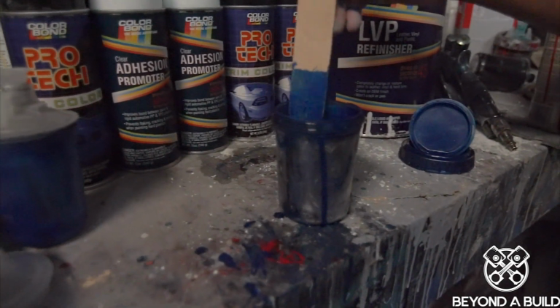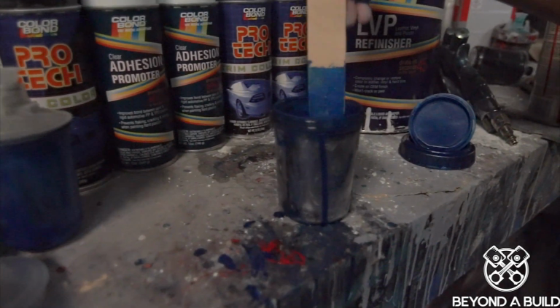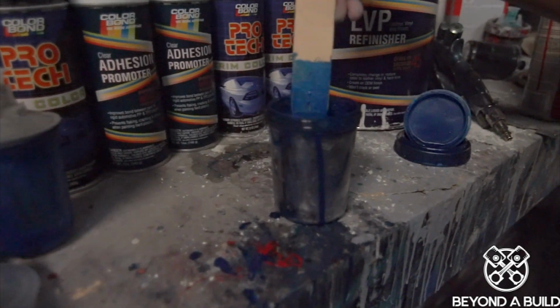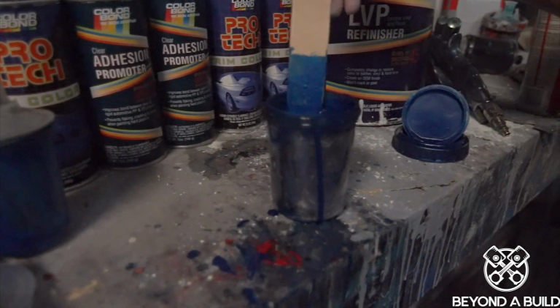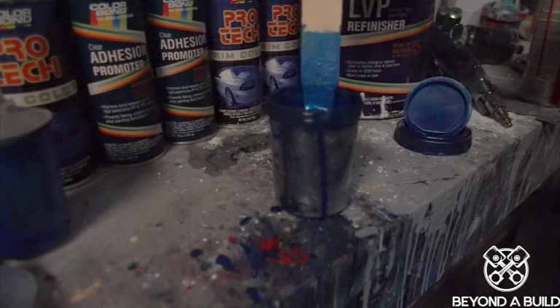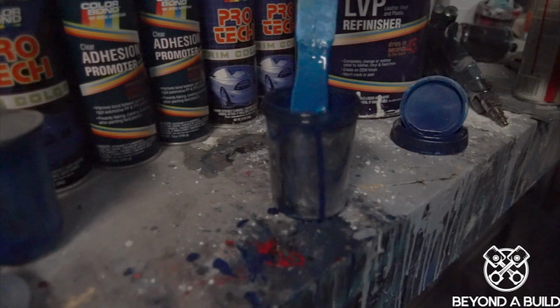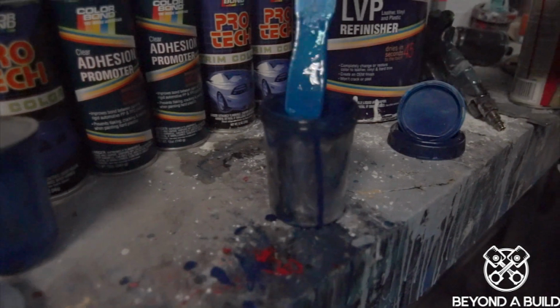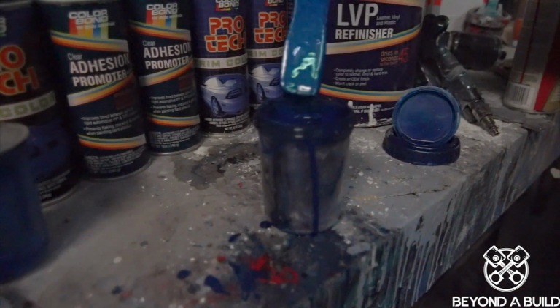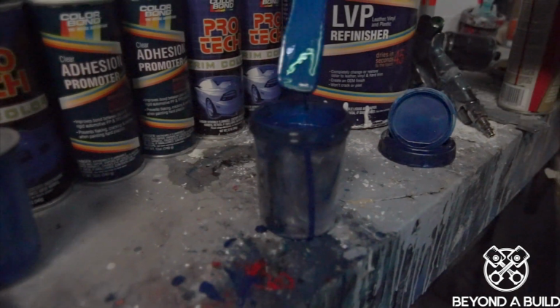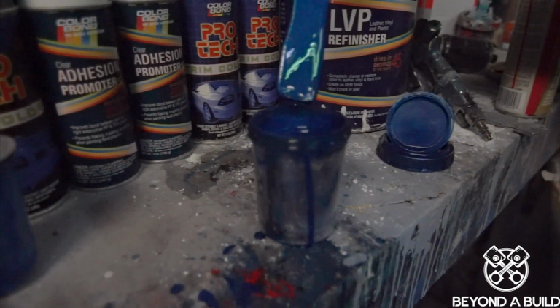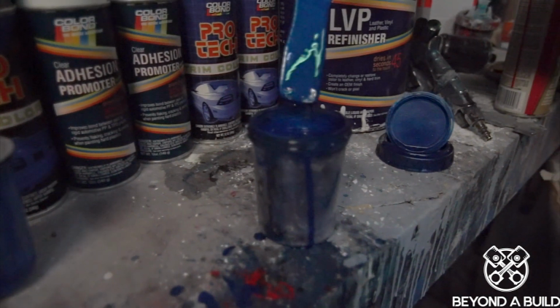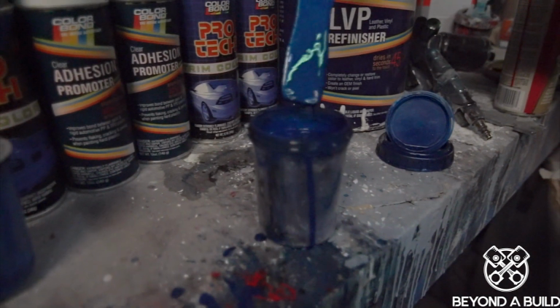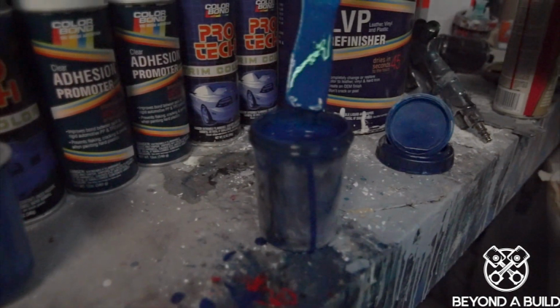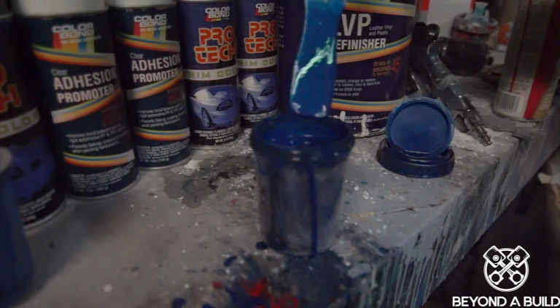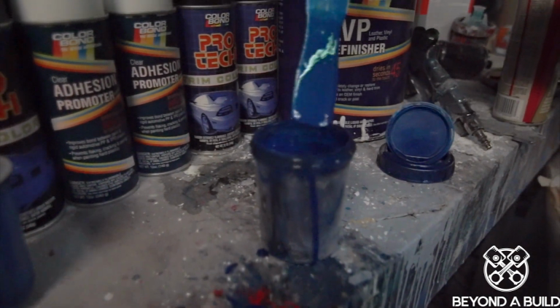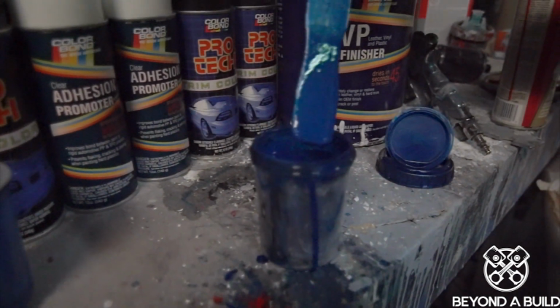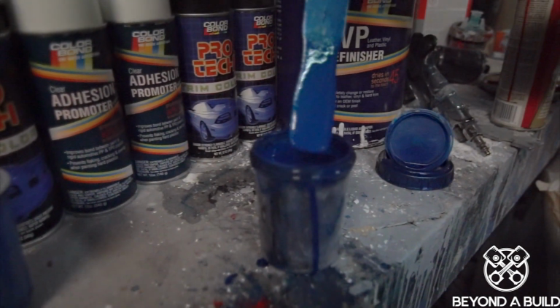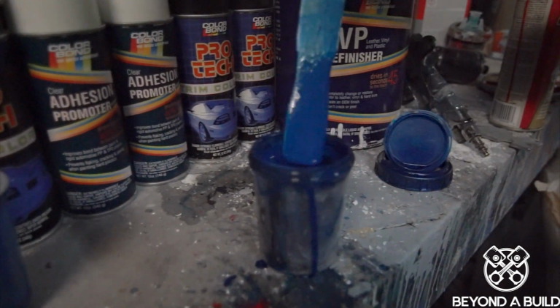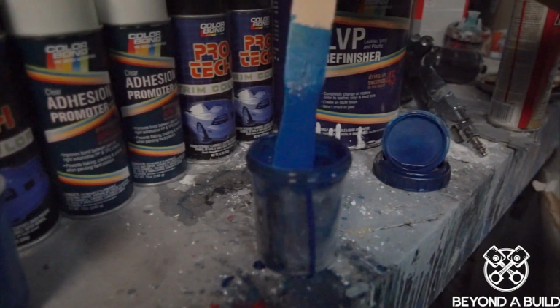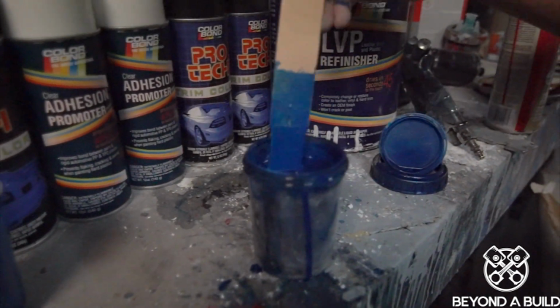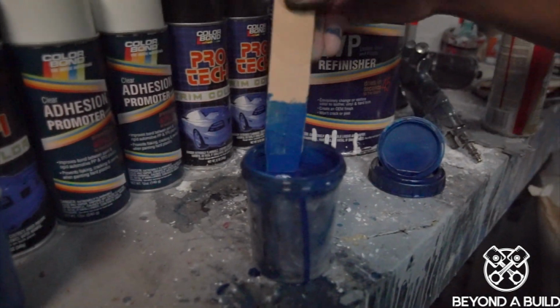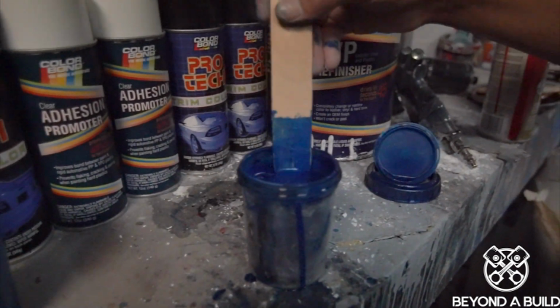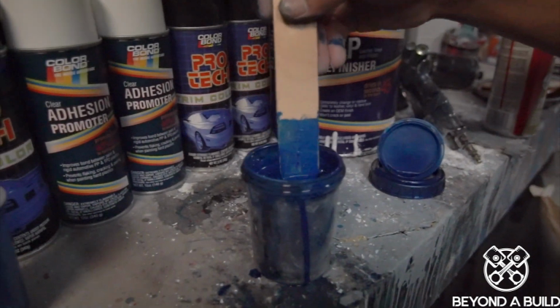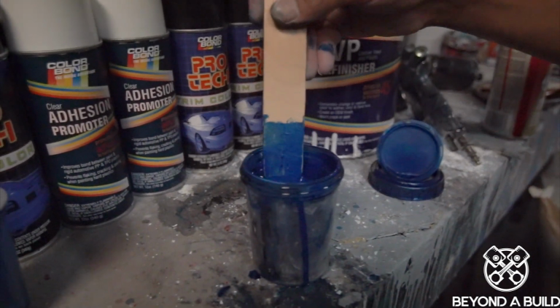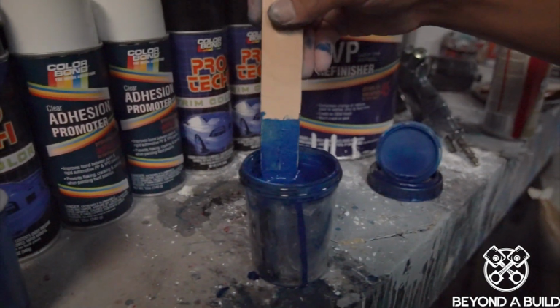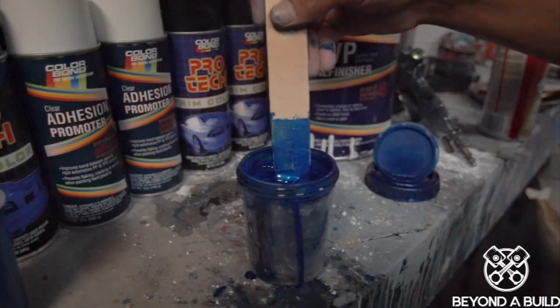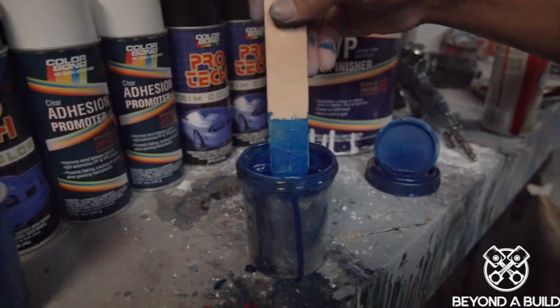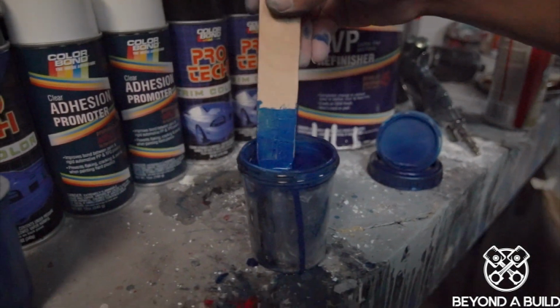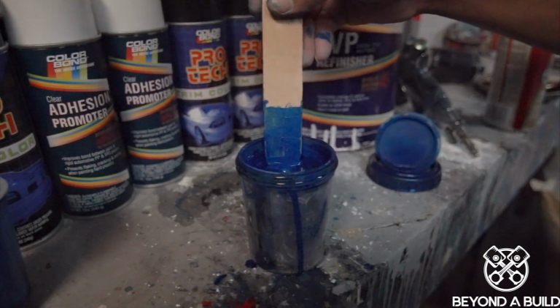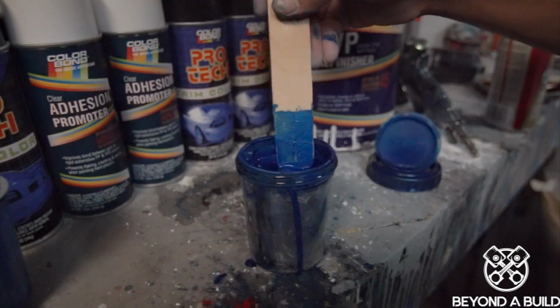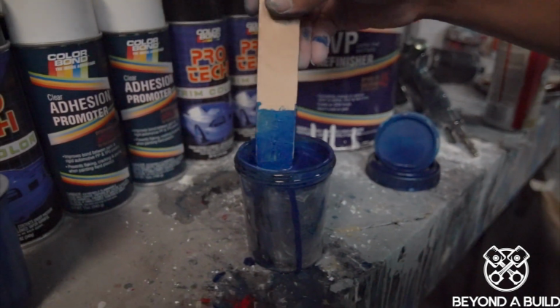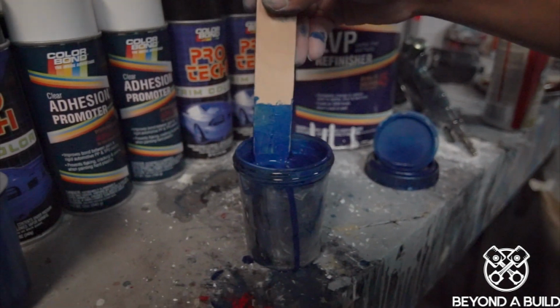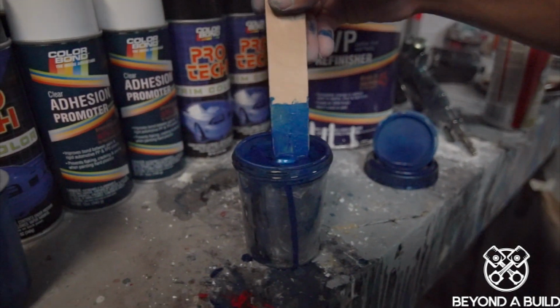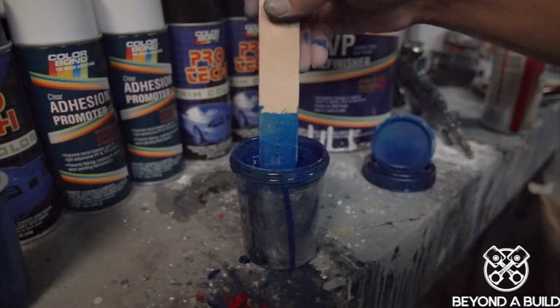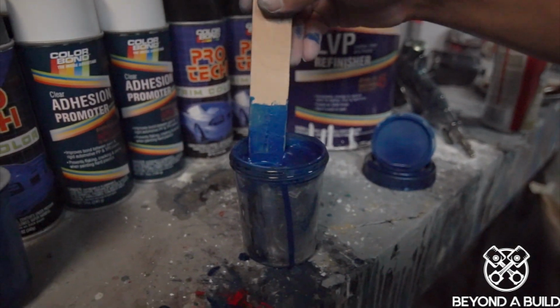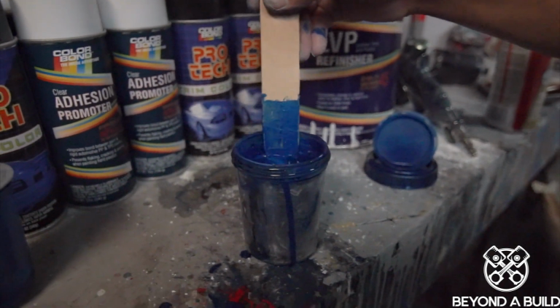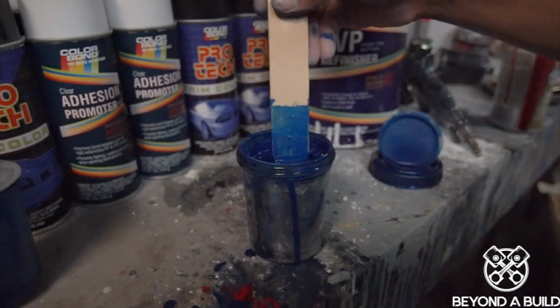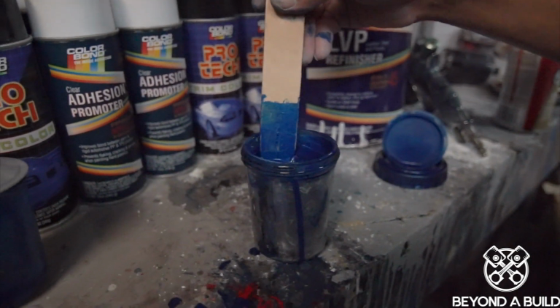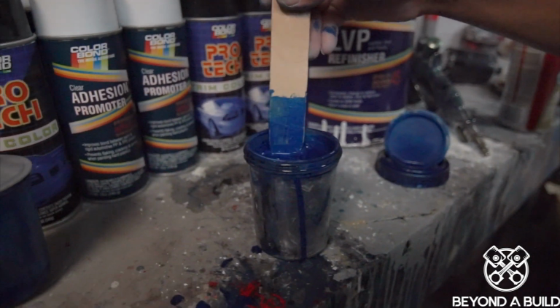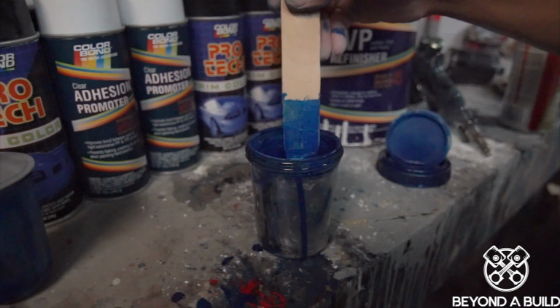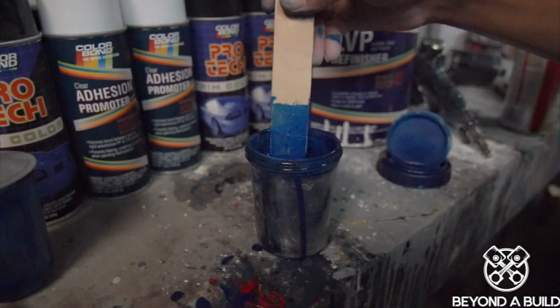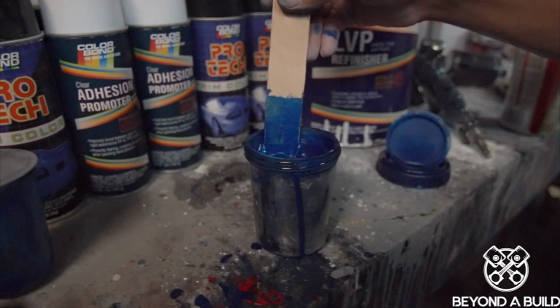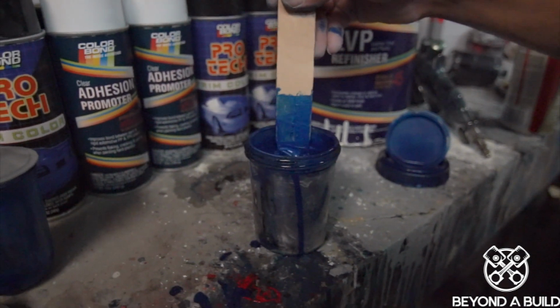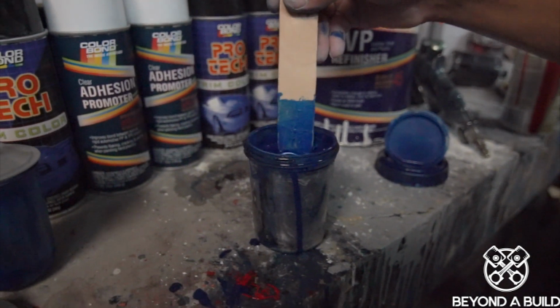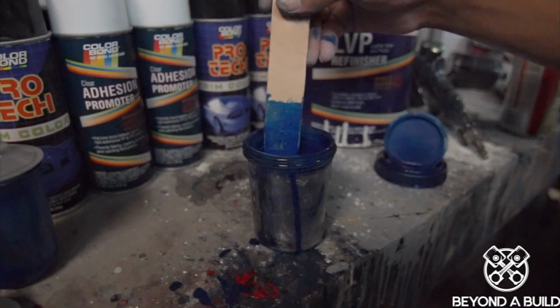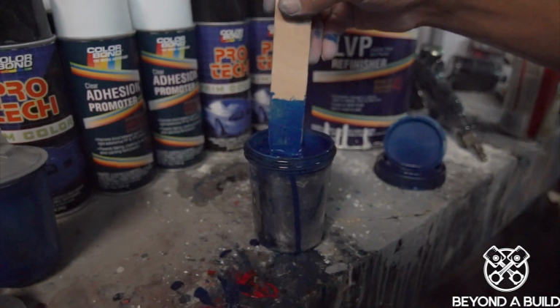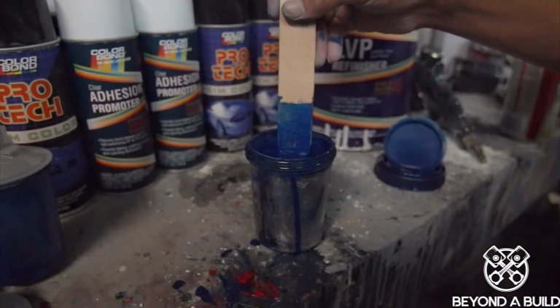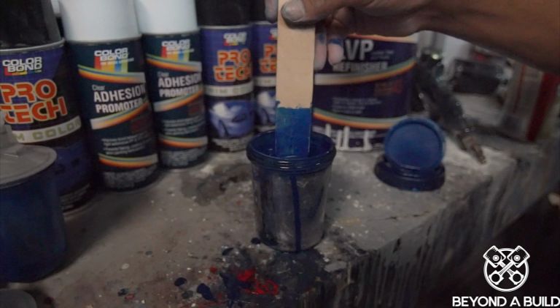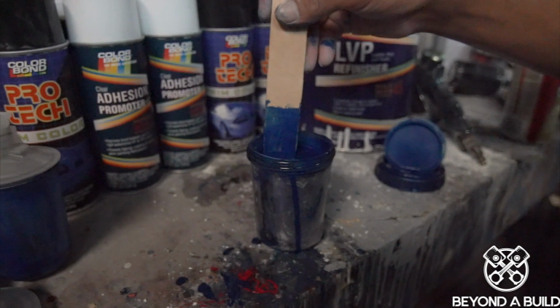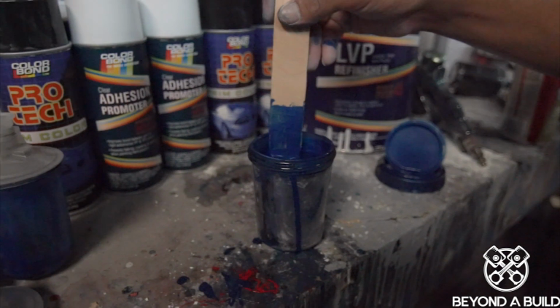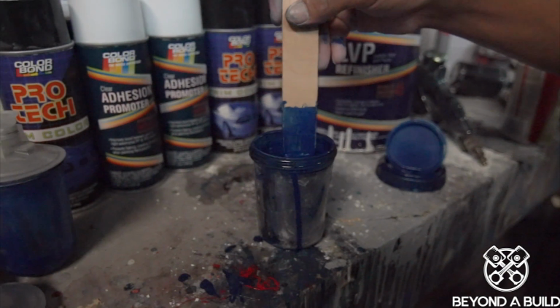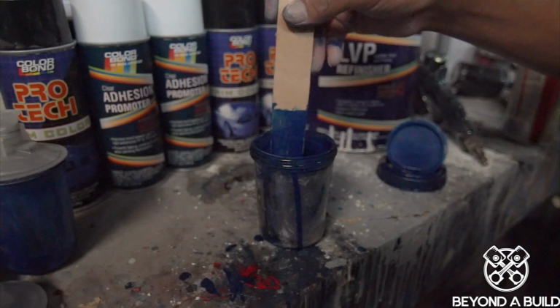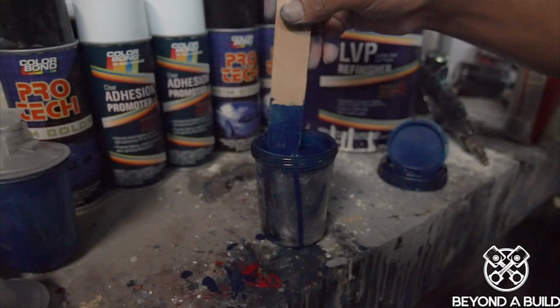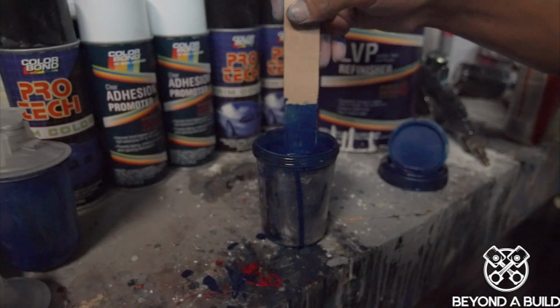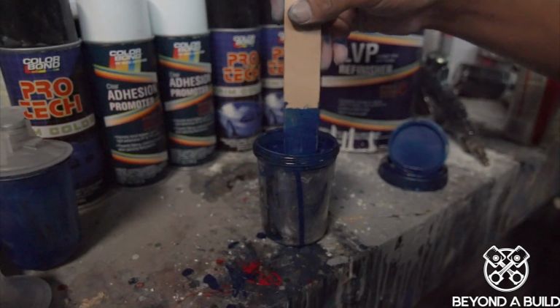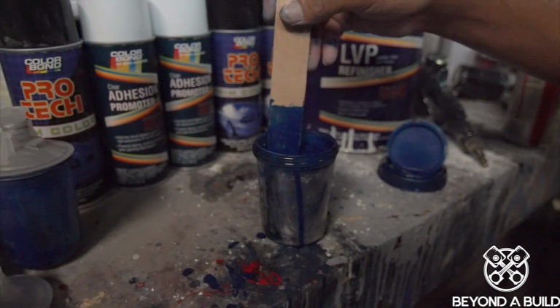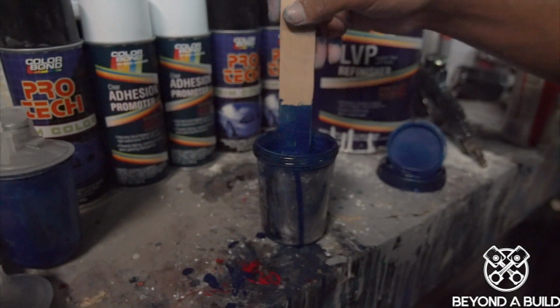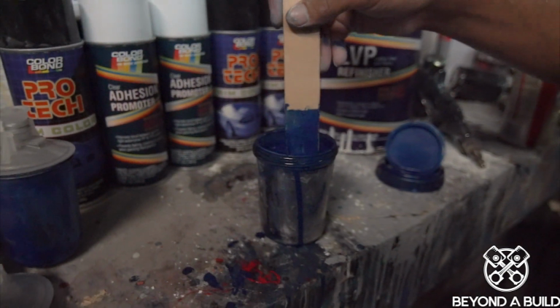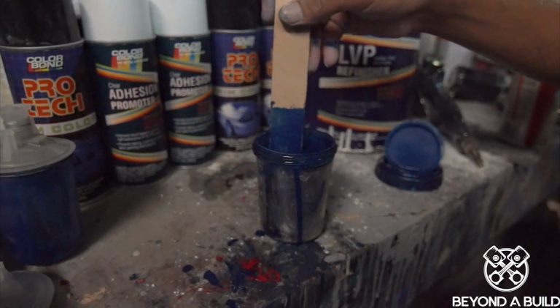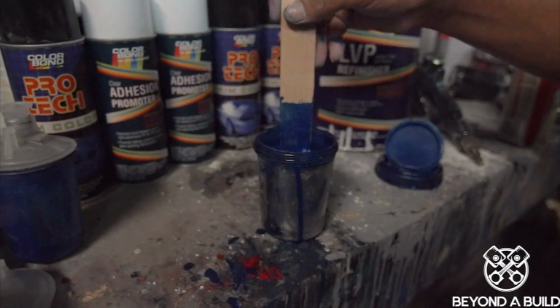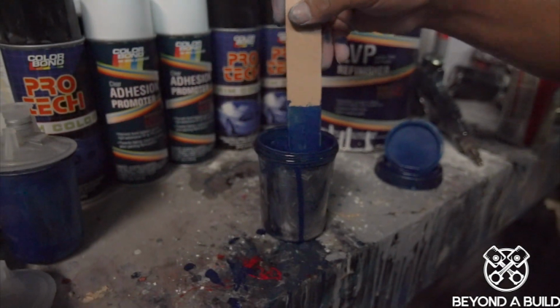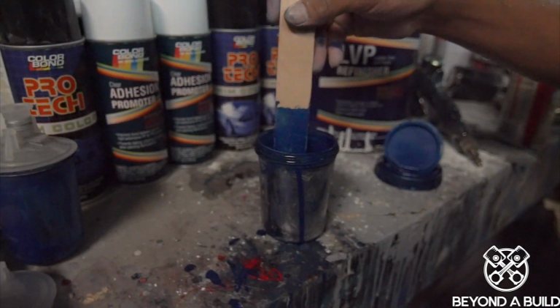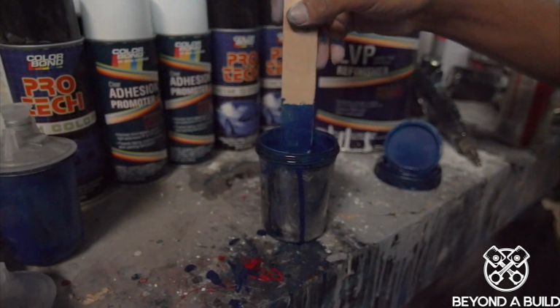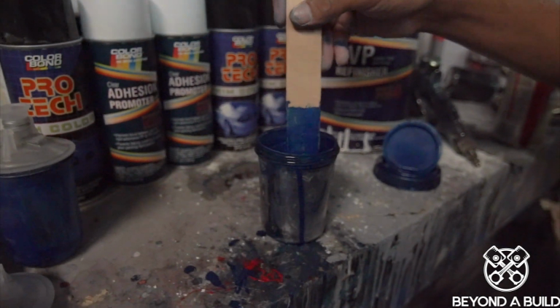And here it is. Look at that blue paint. It looks amazing. Can't wait to get it onto the interior parts.